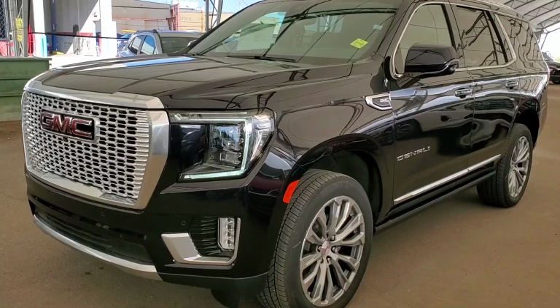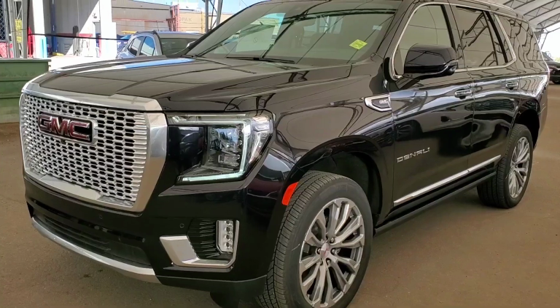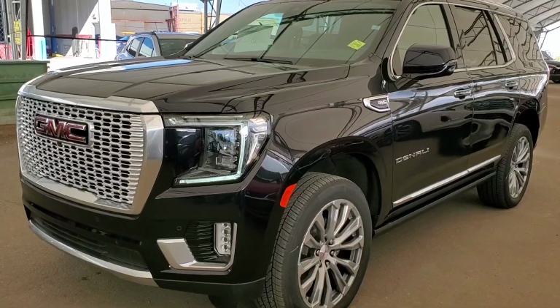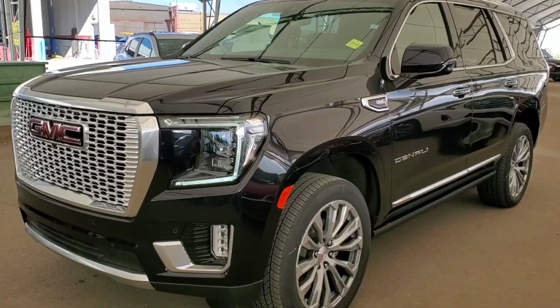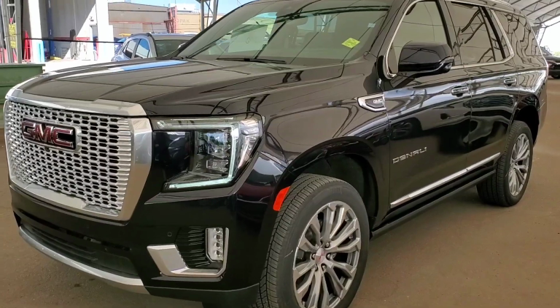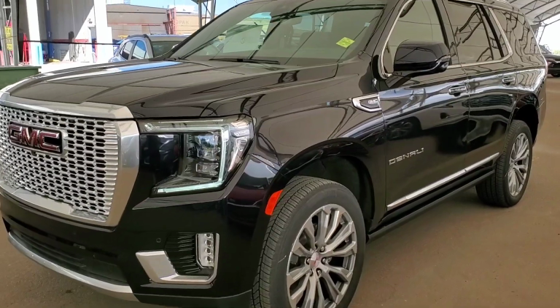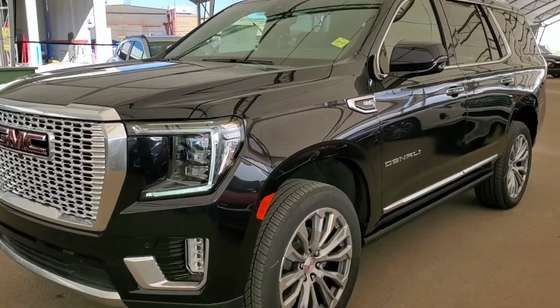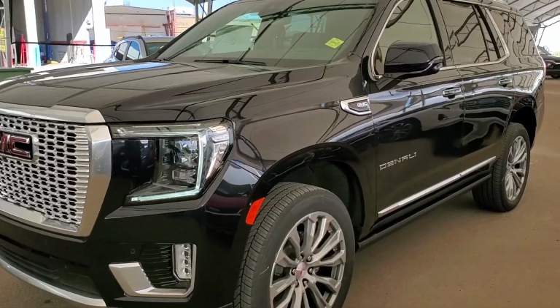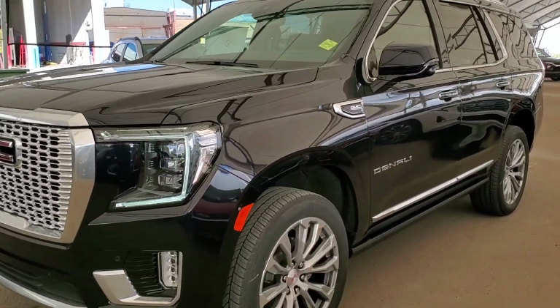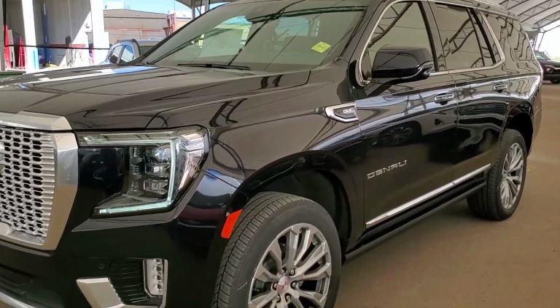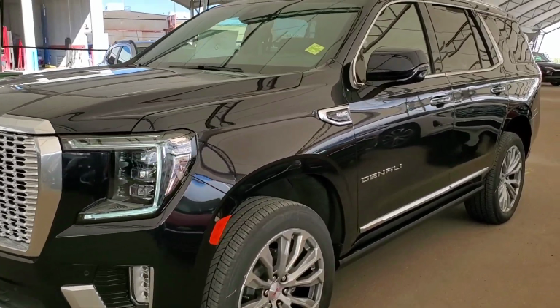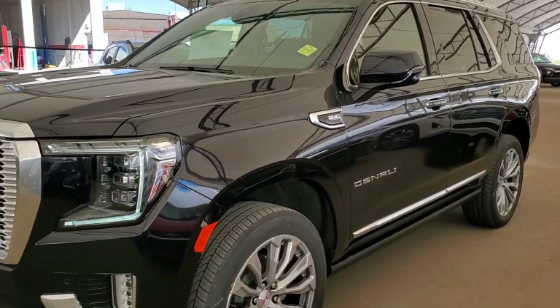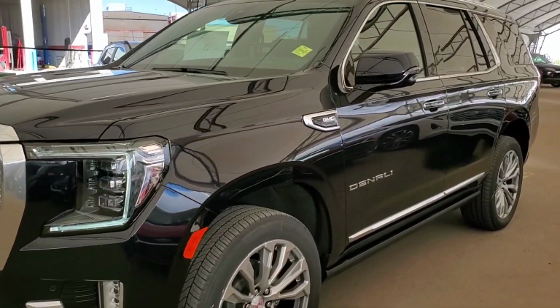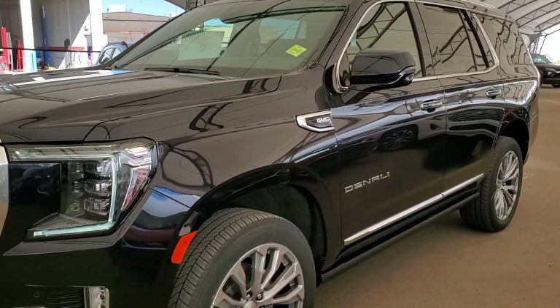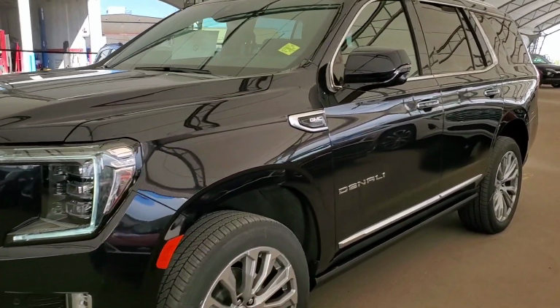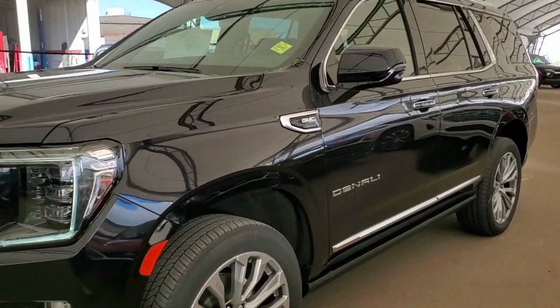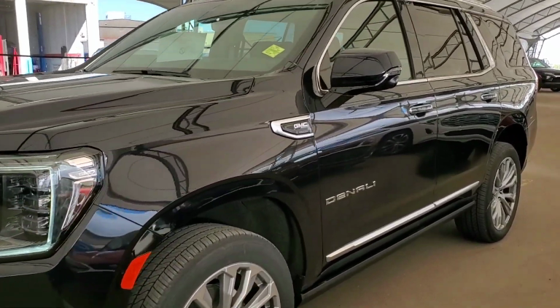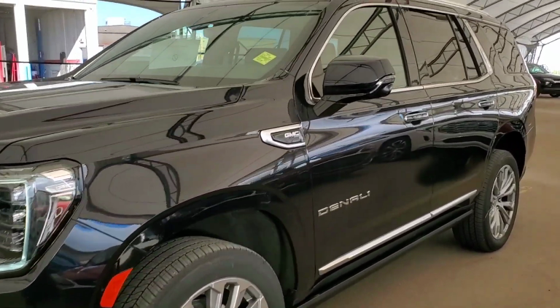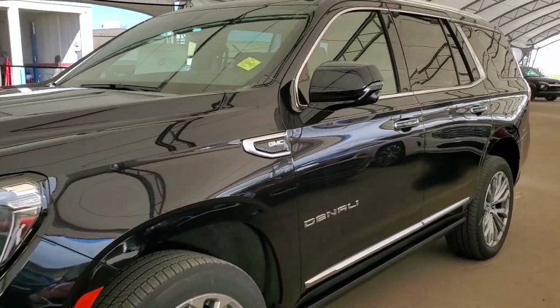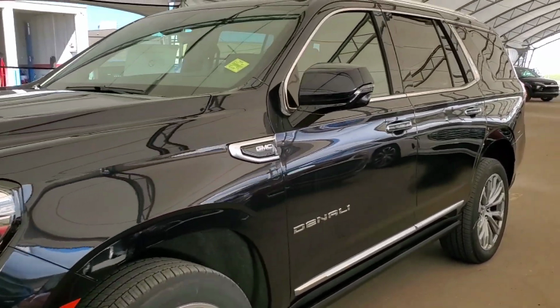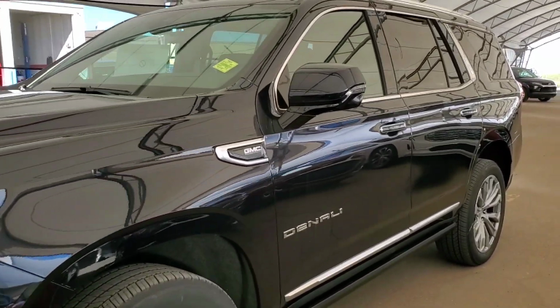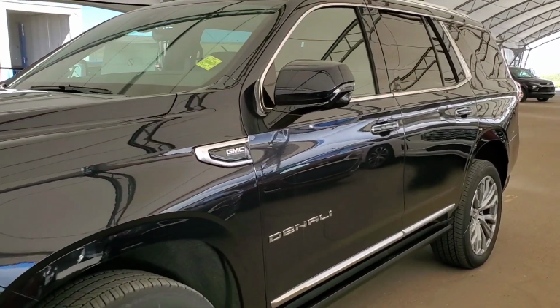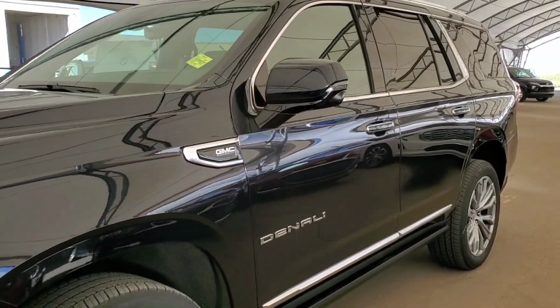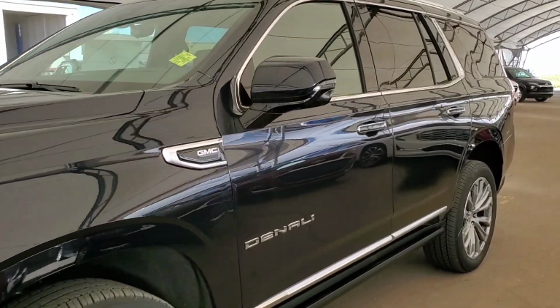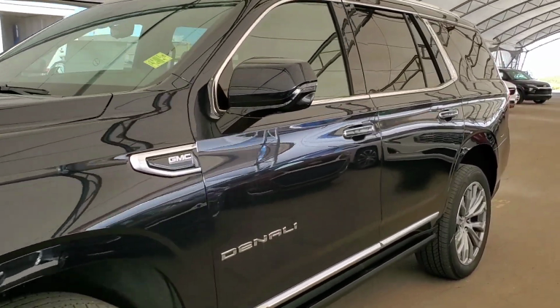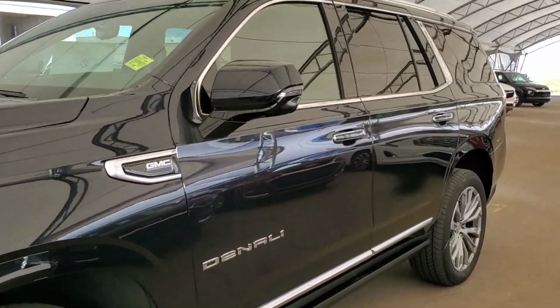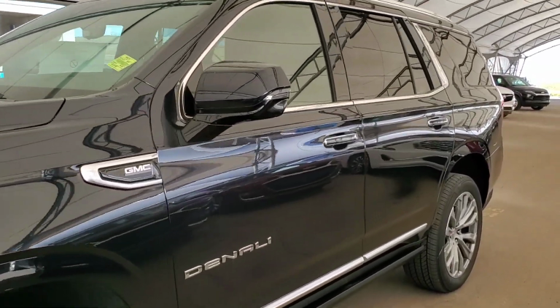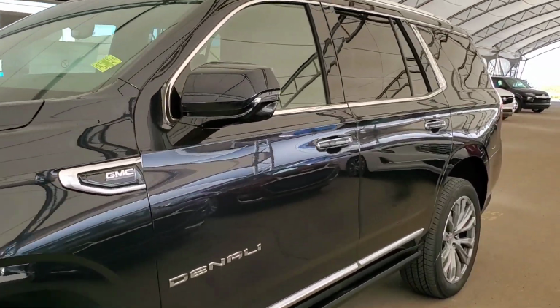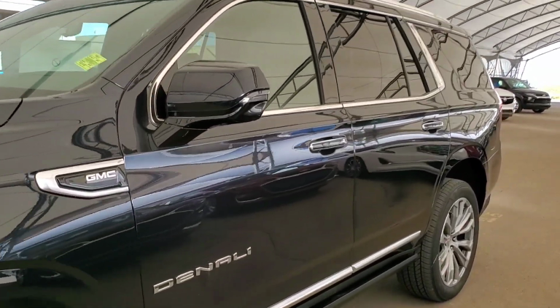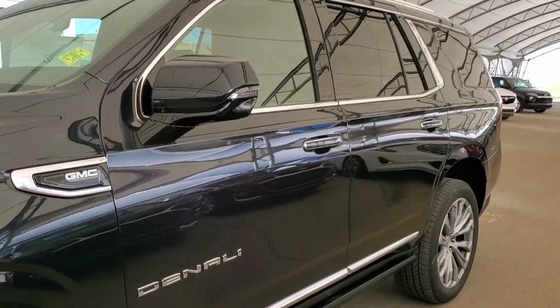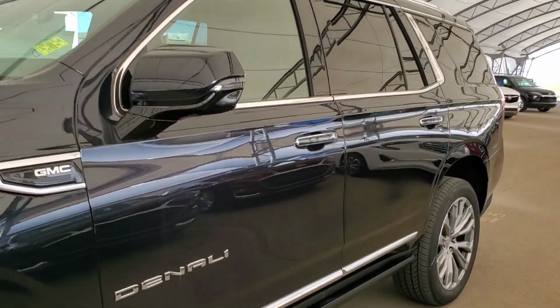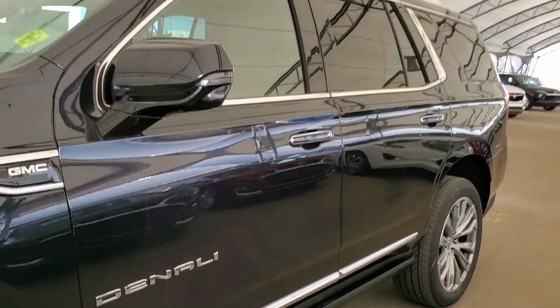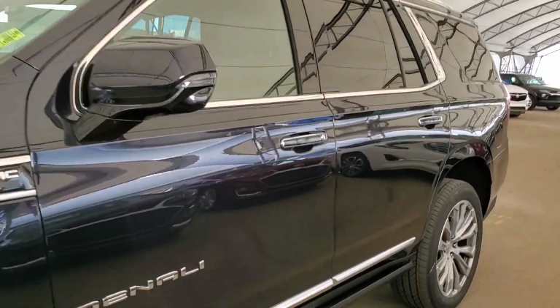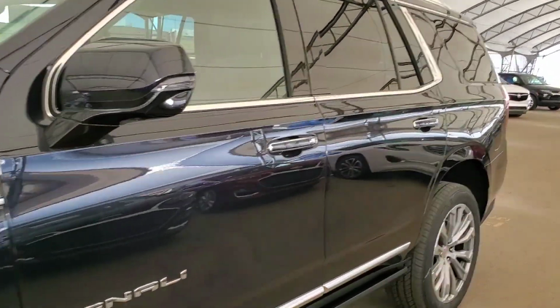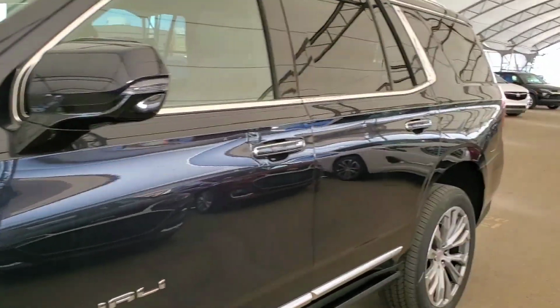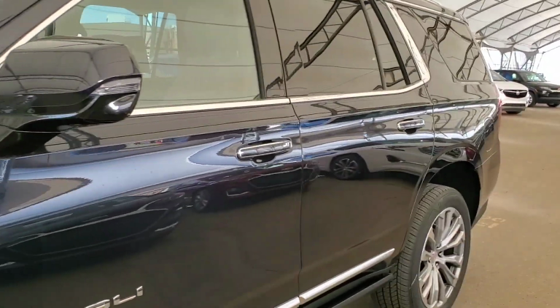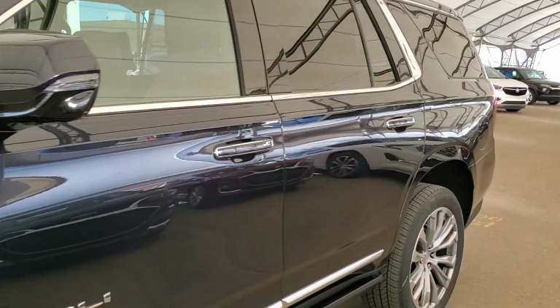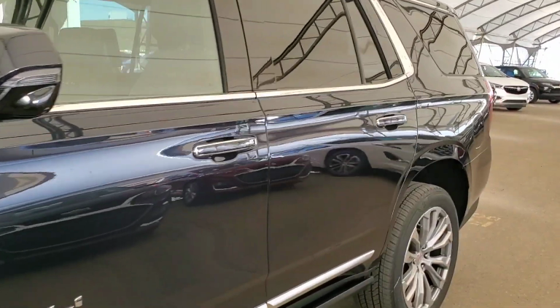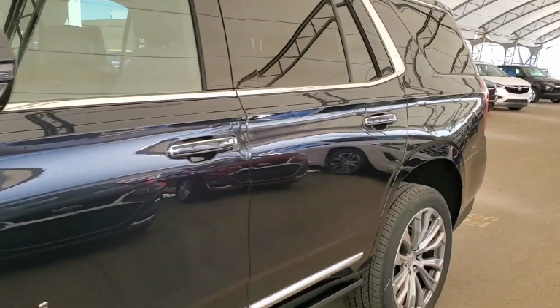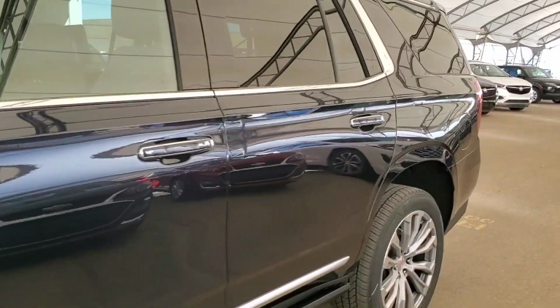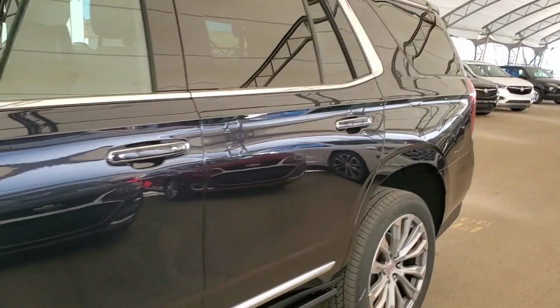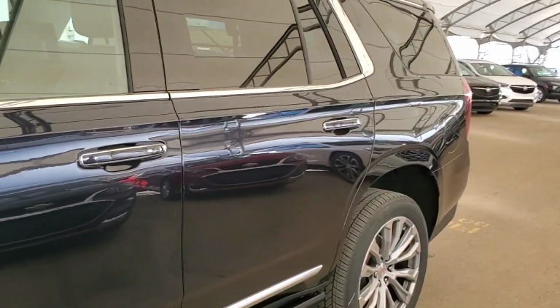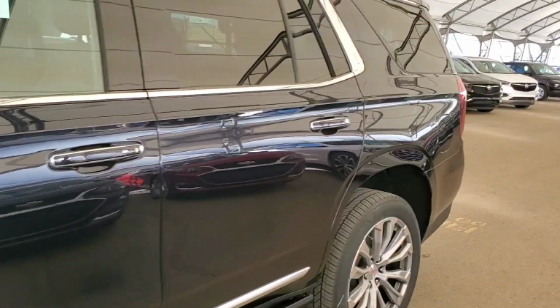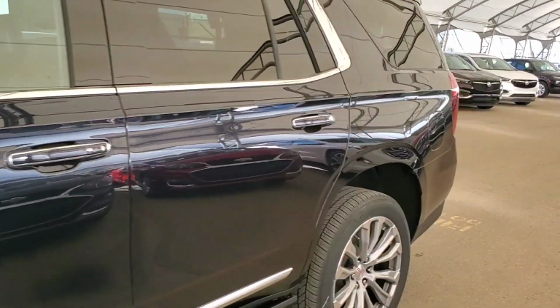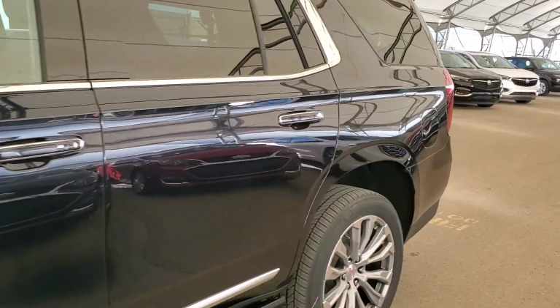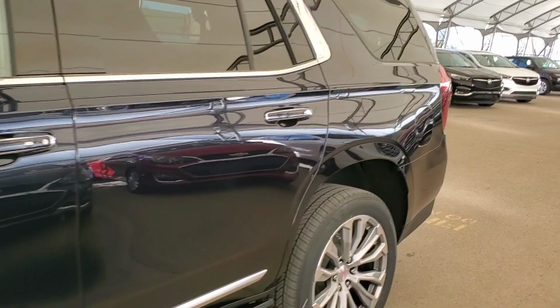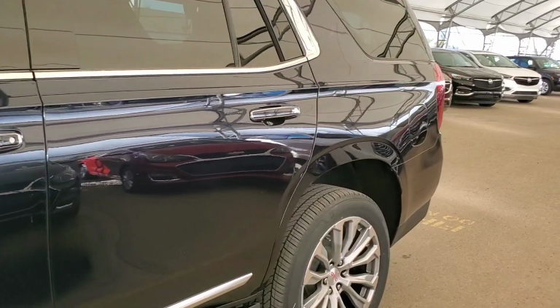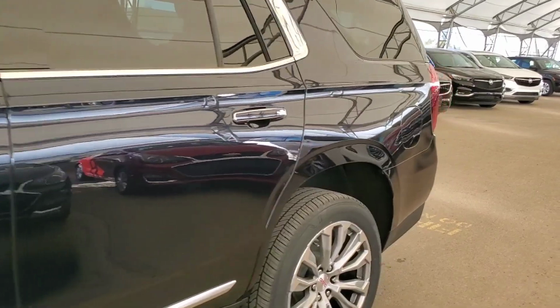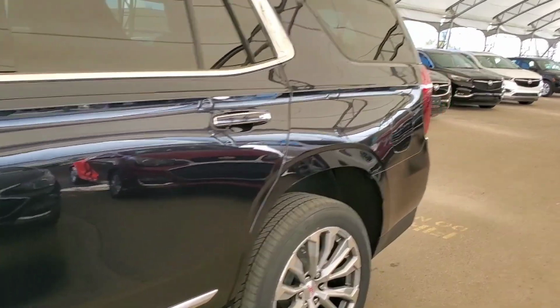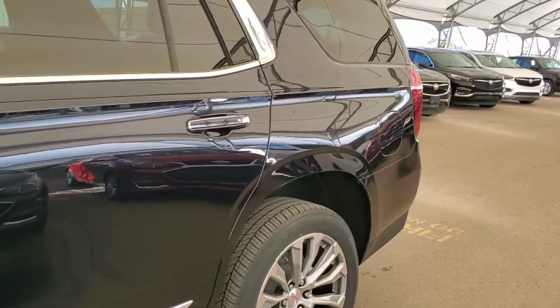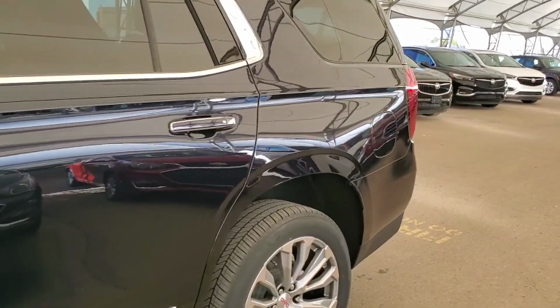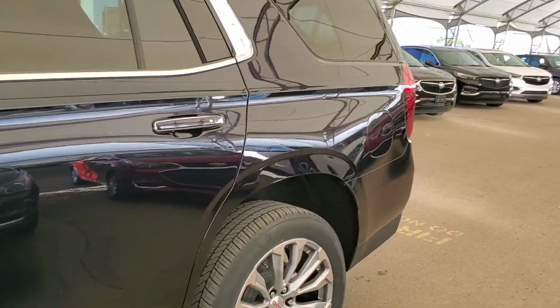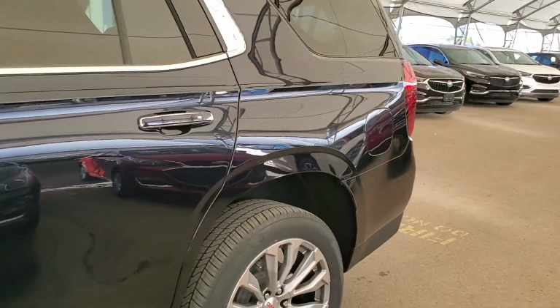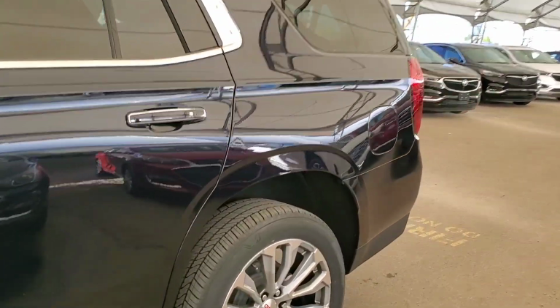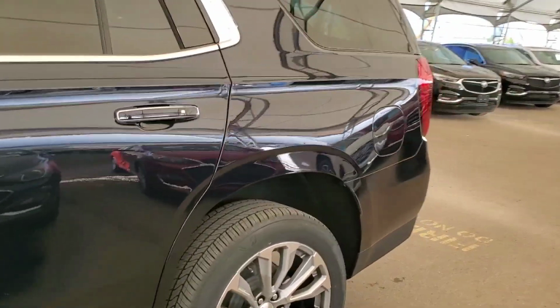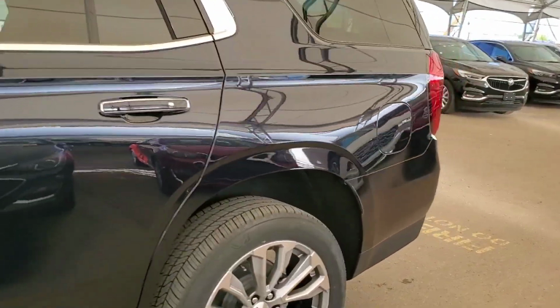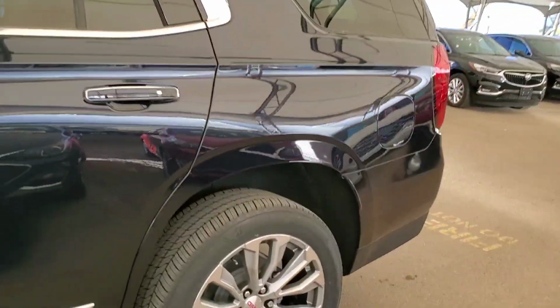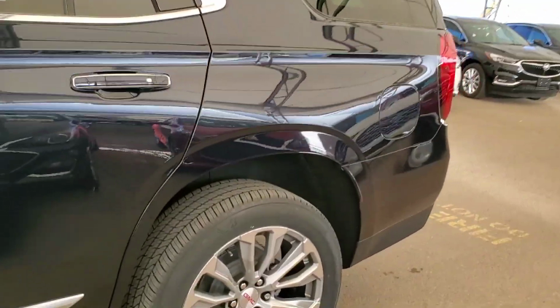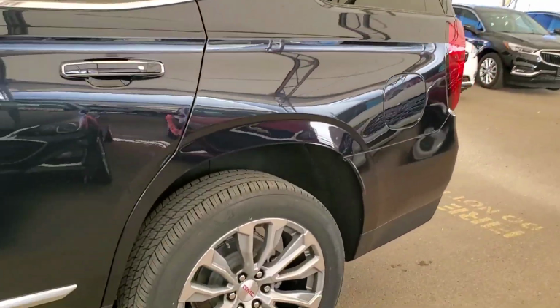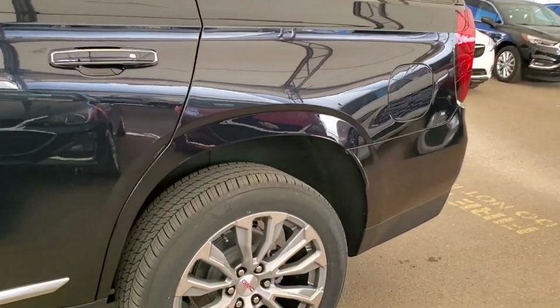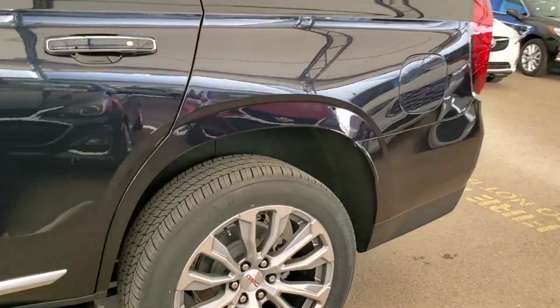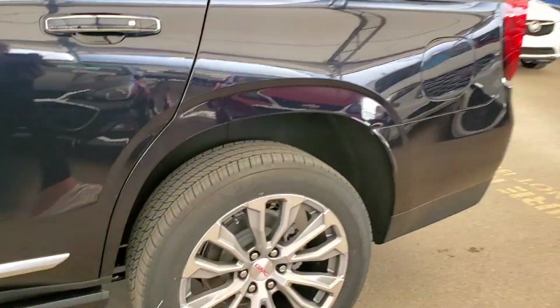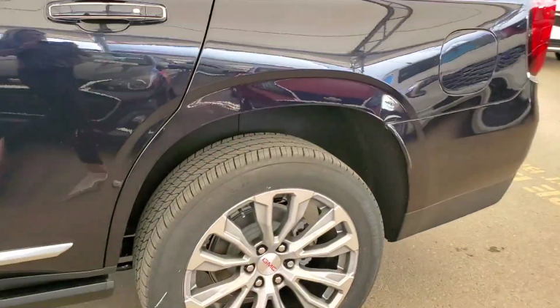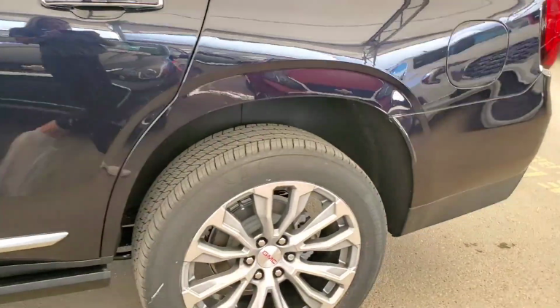Welcome to Davis Chevrolet. This is a brand new 2021 GMC Yukon in navy blue.